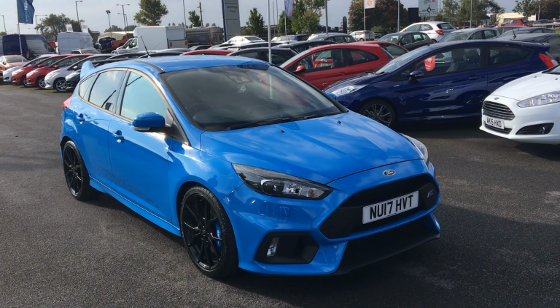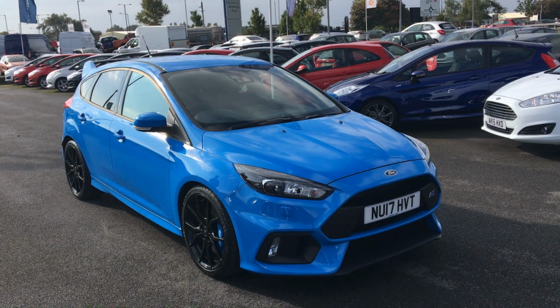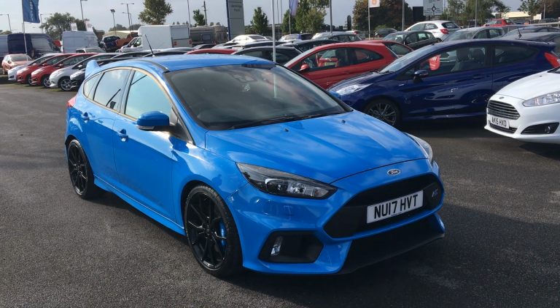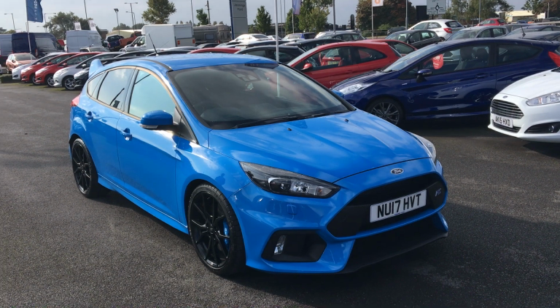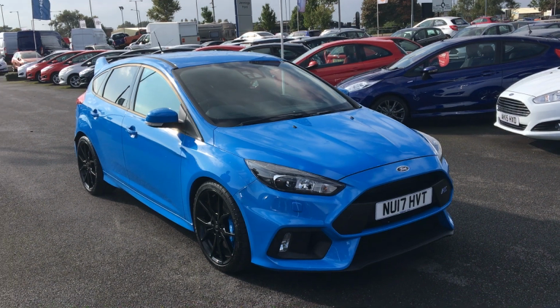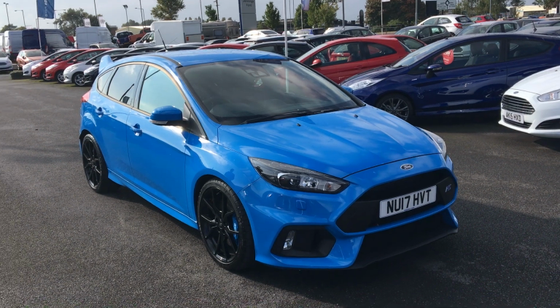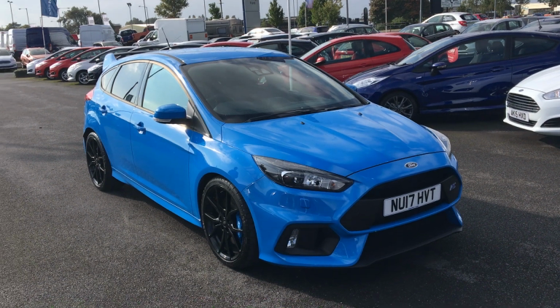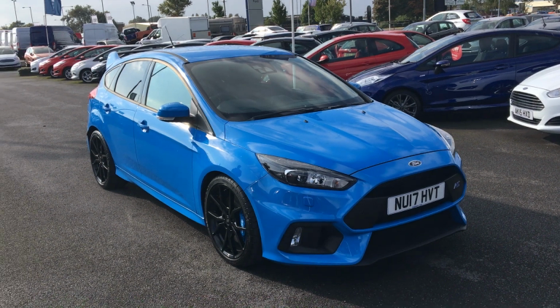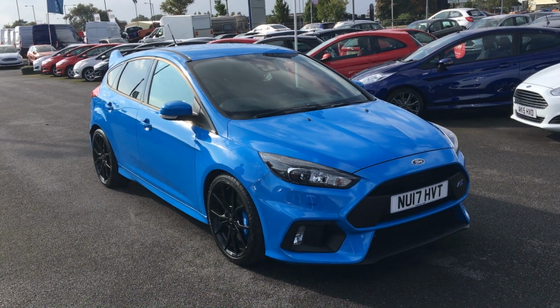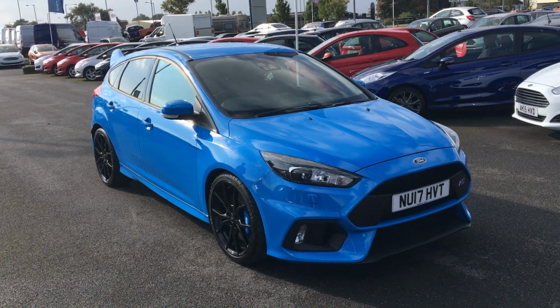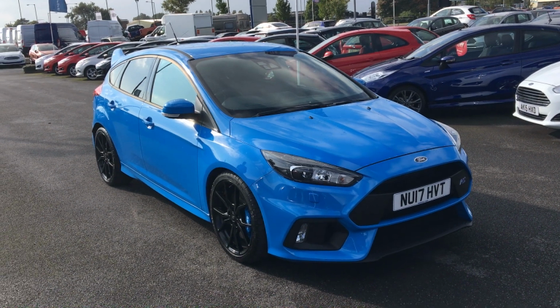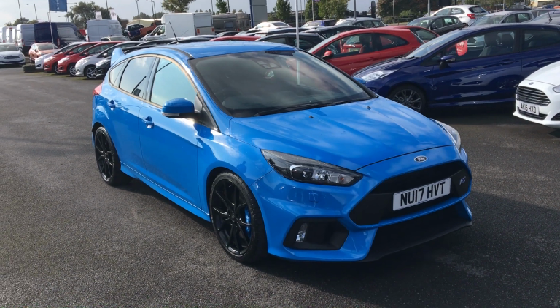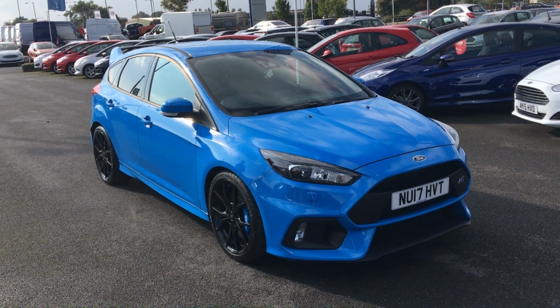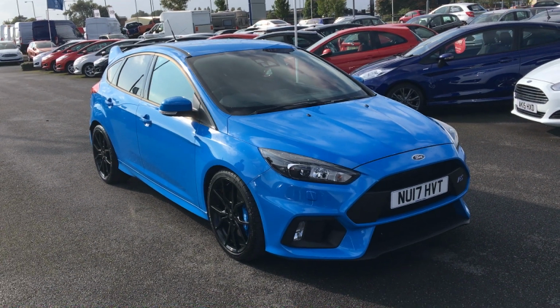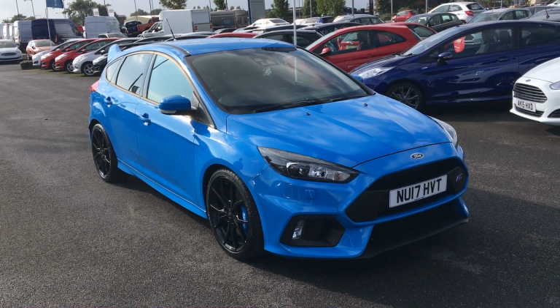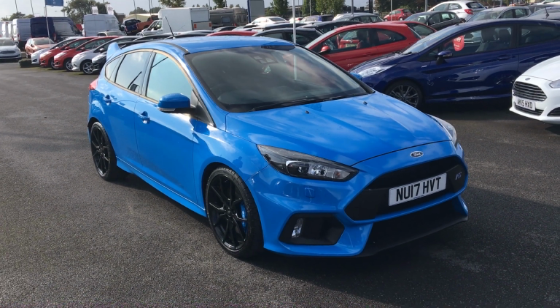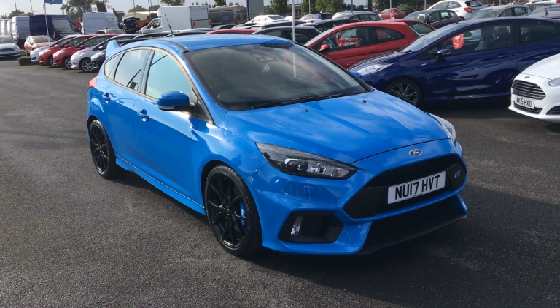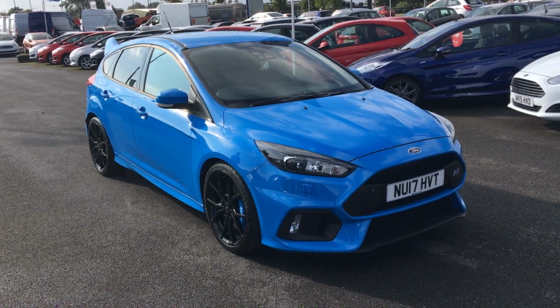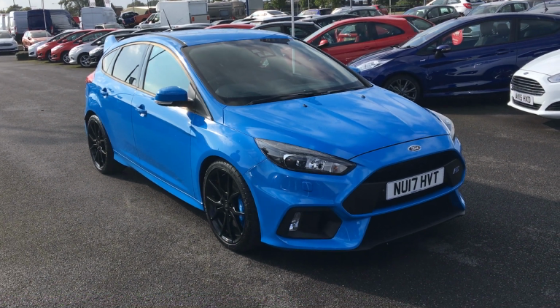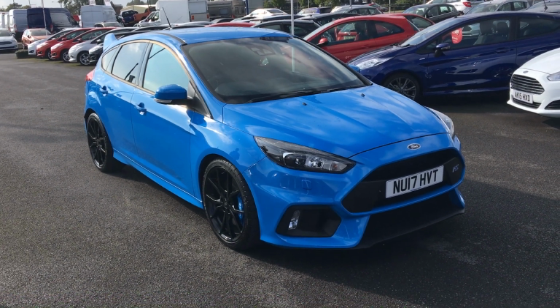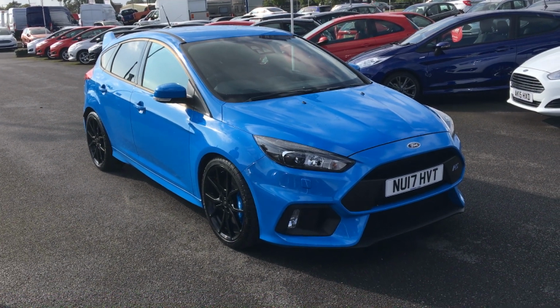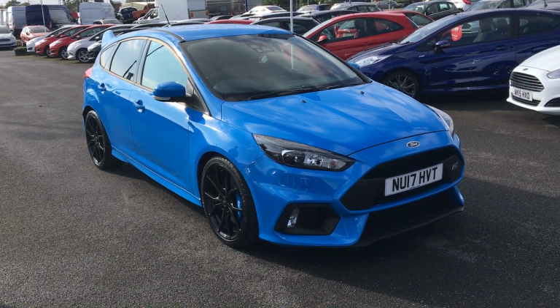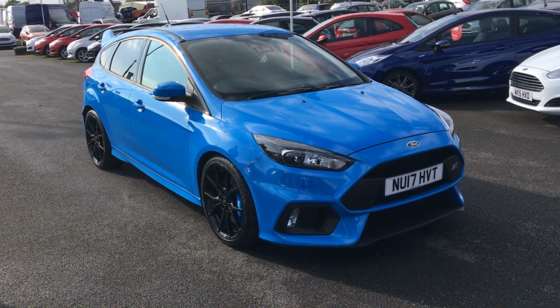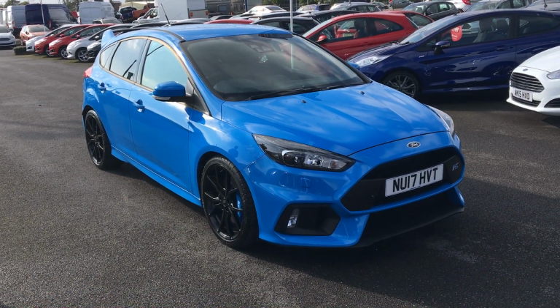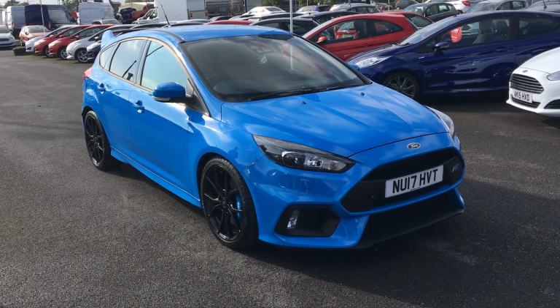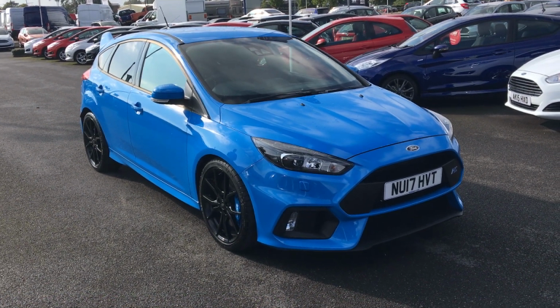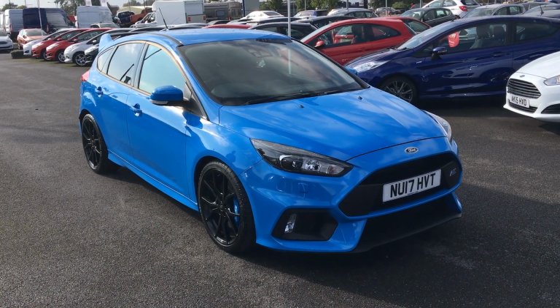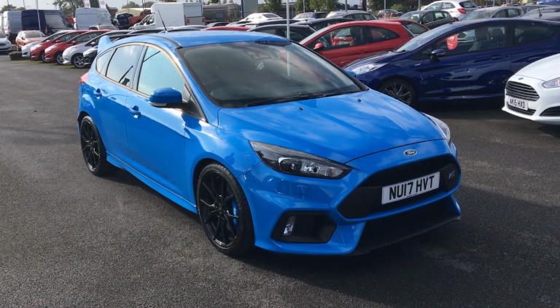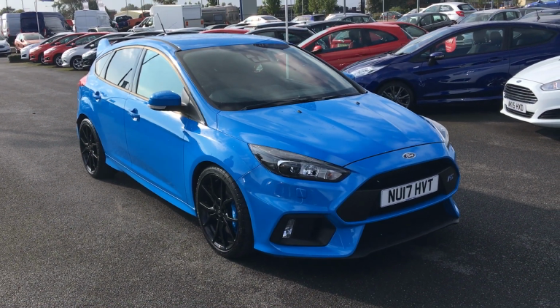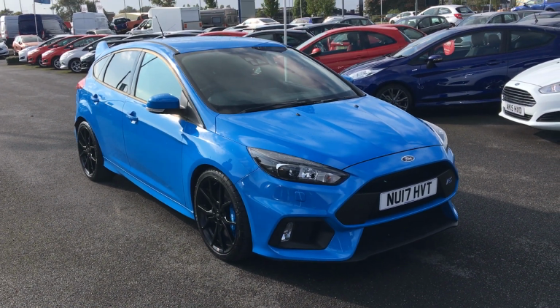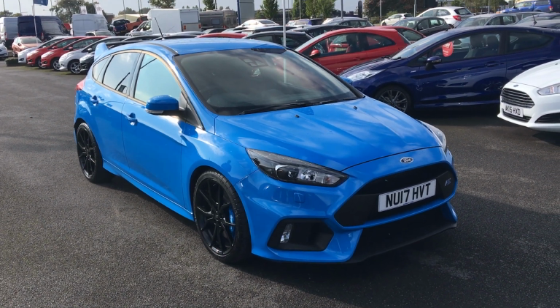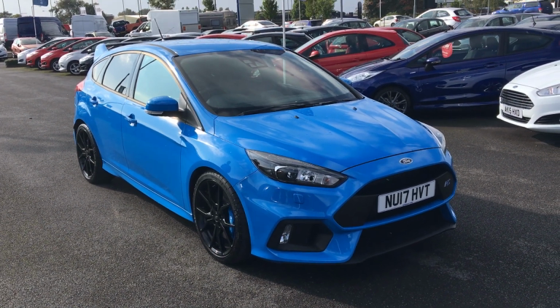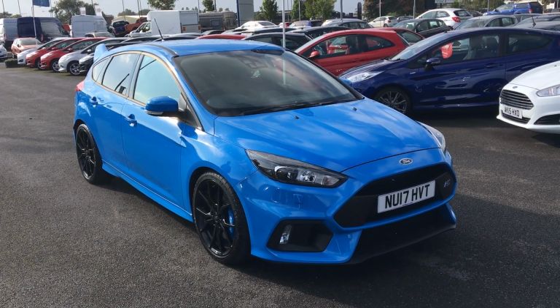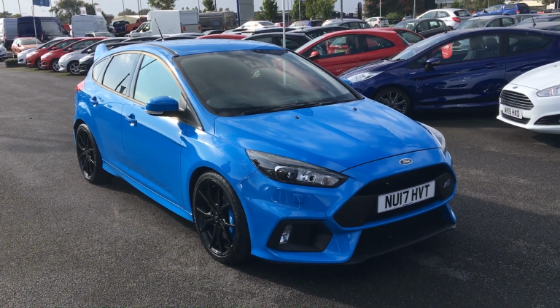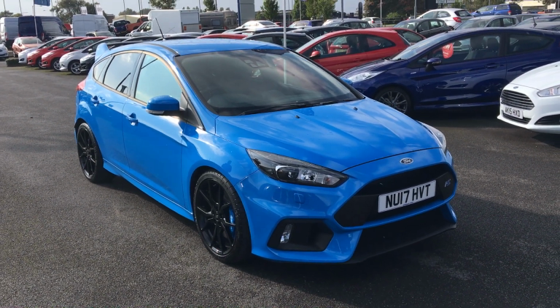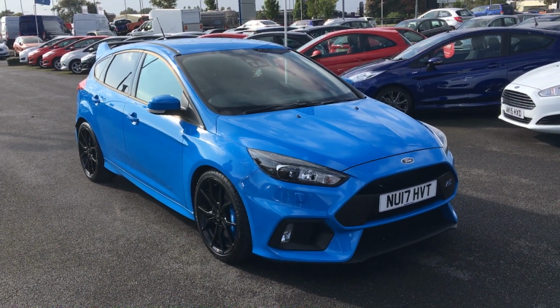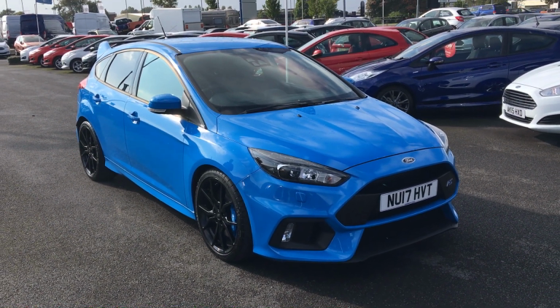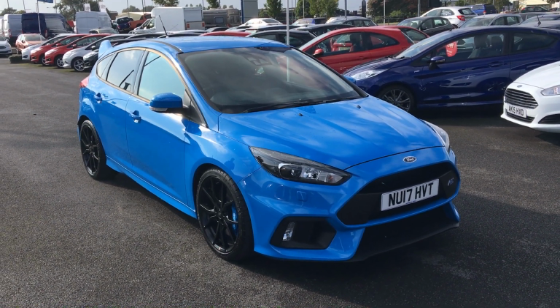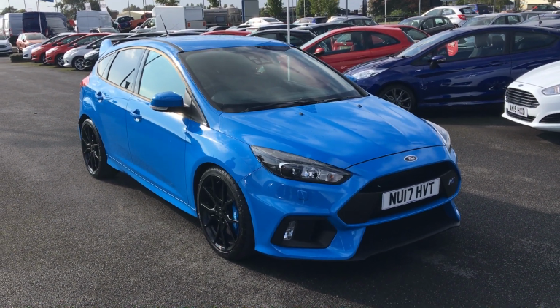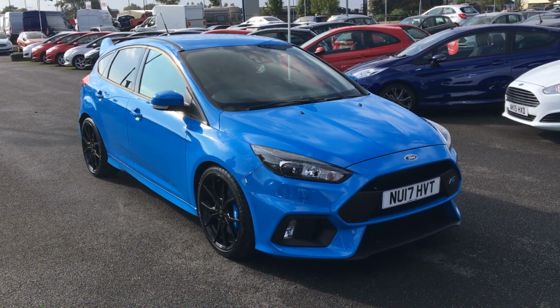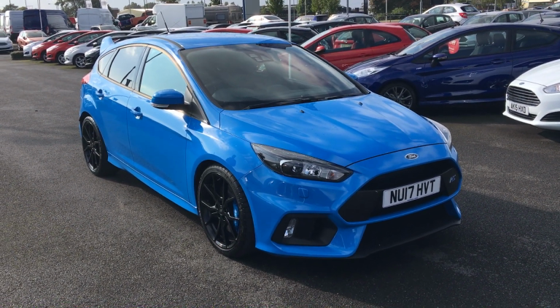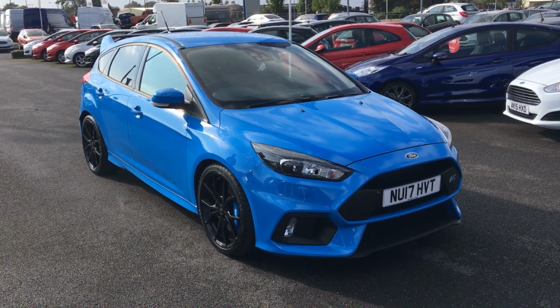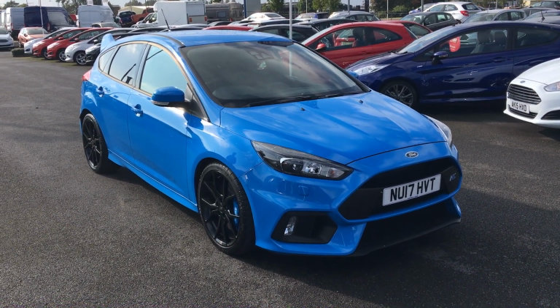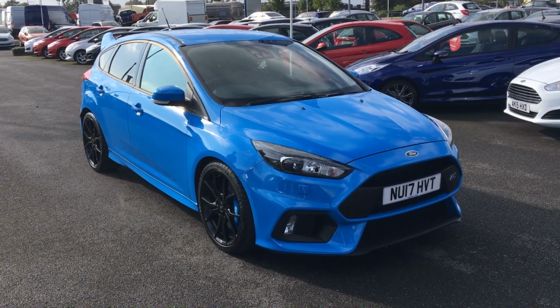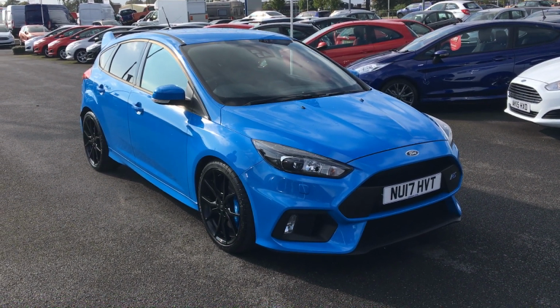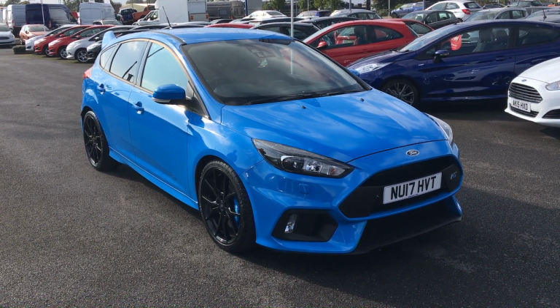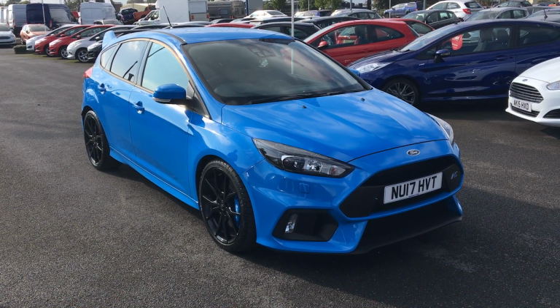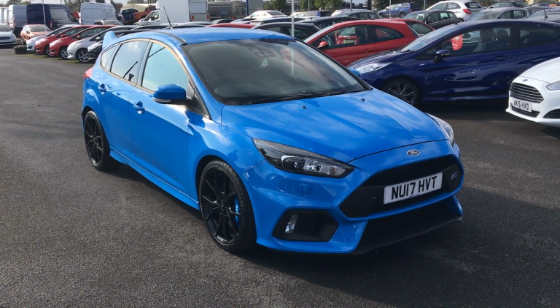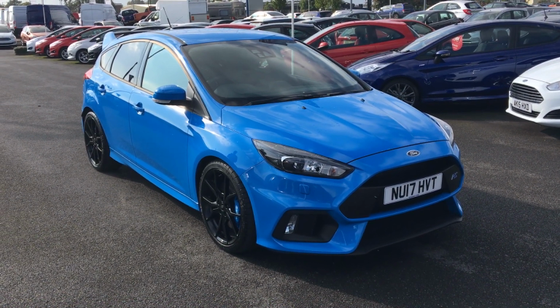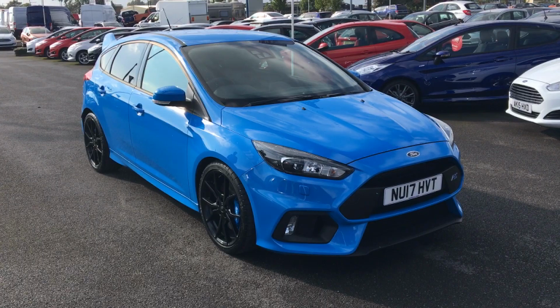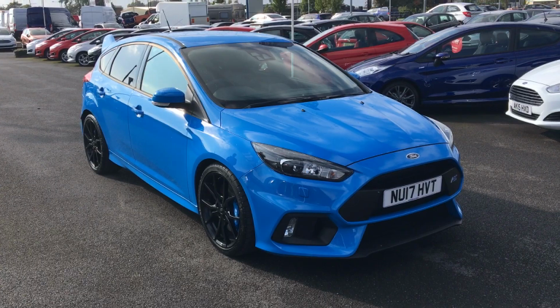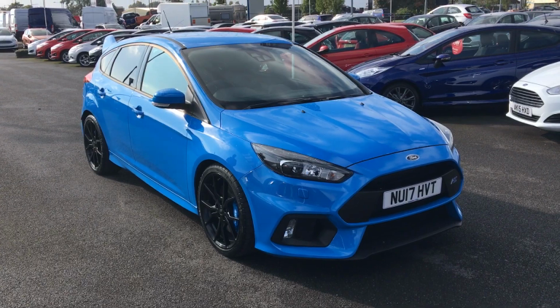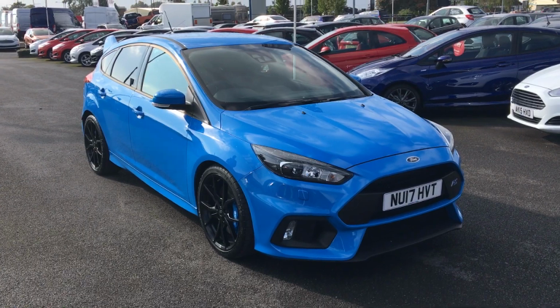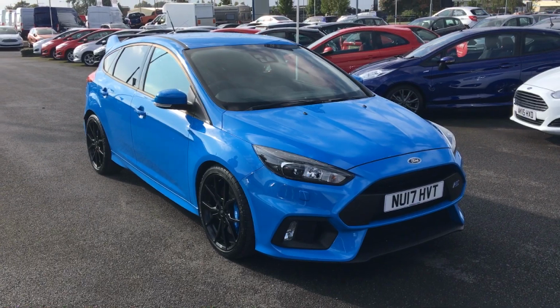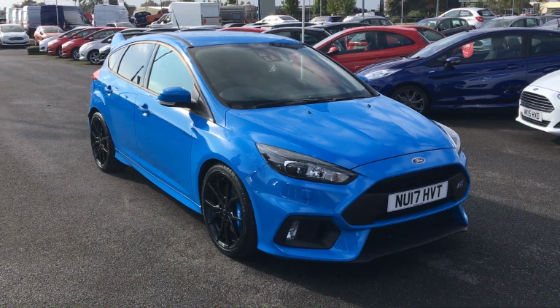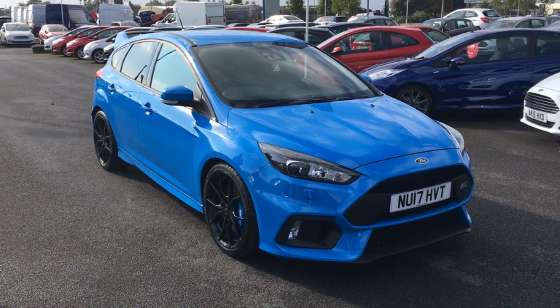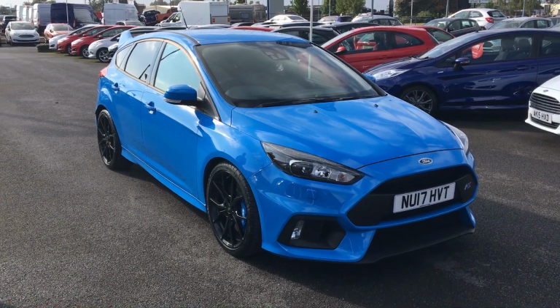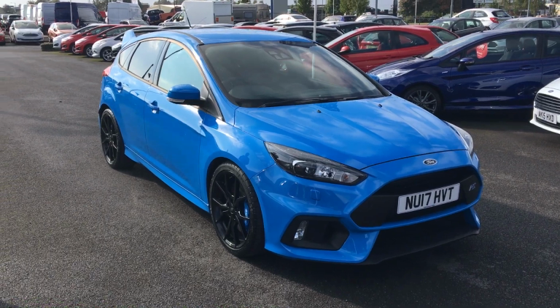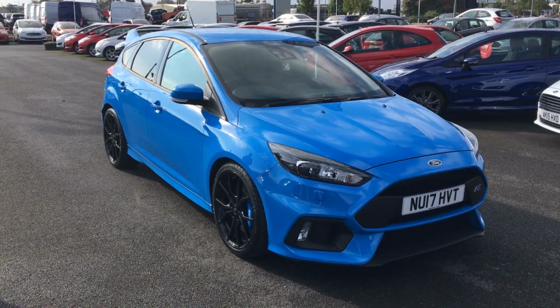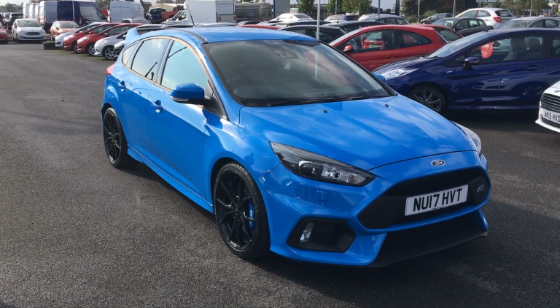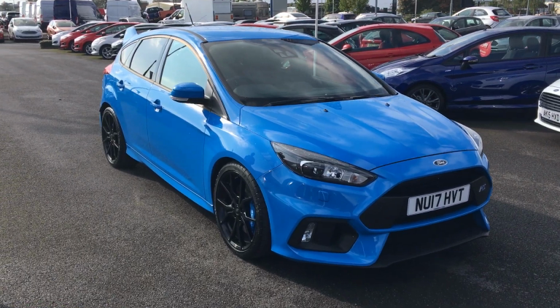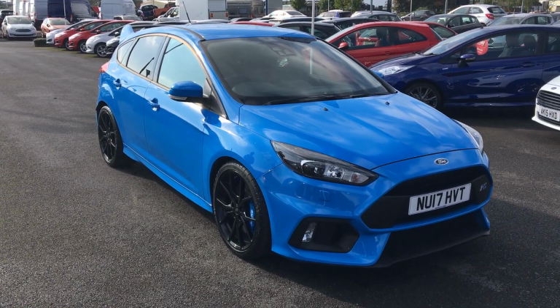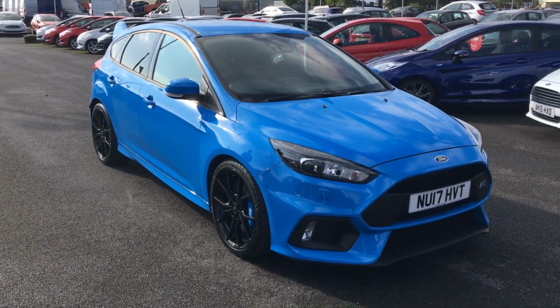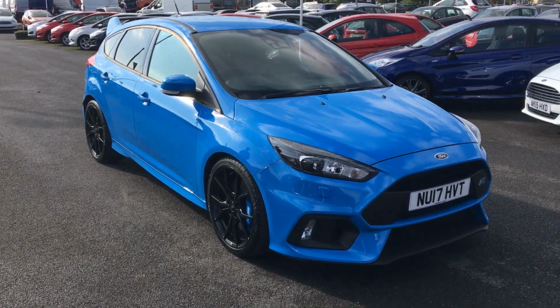Here today we have a Ford Focus RS, 2.3 litre EcoBoost, 5 door hatchback in night wrist blue.